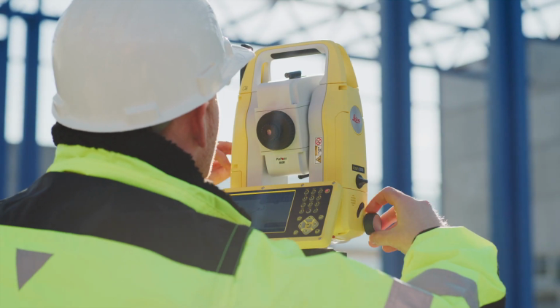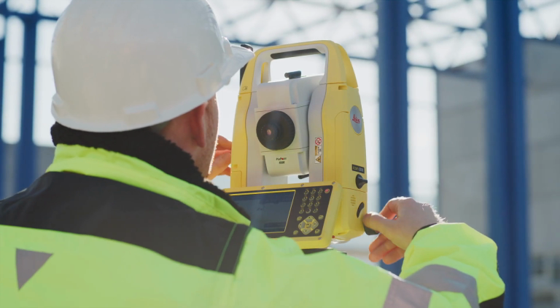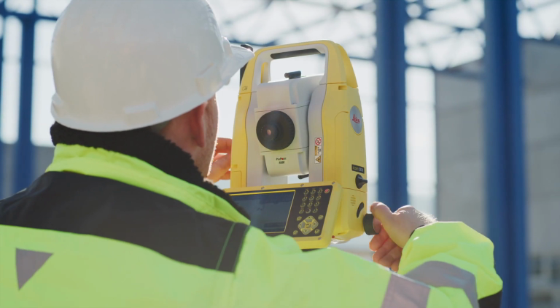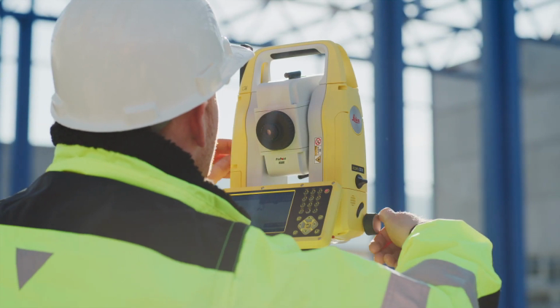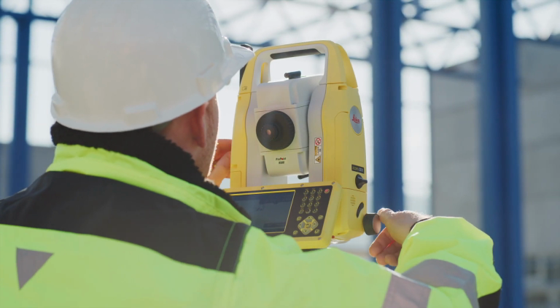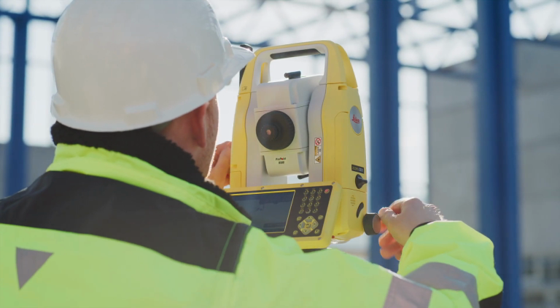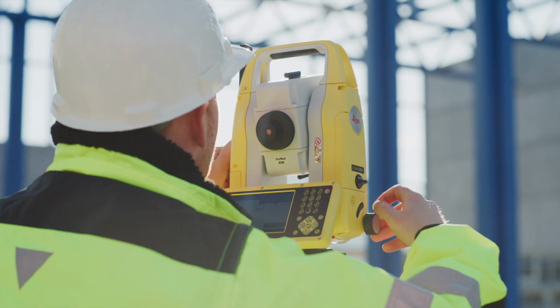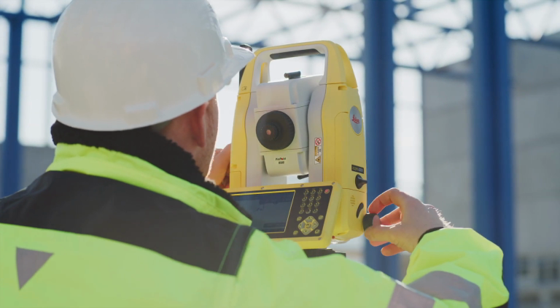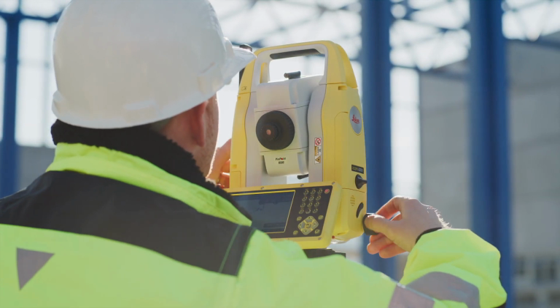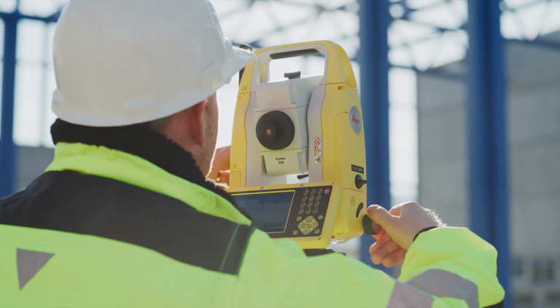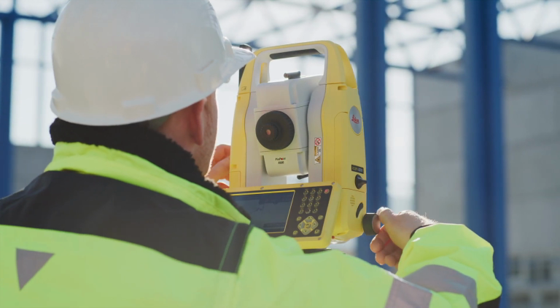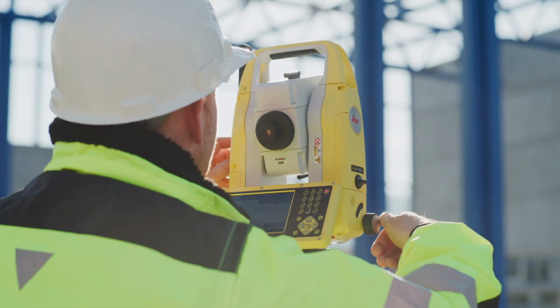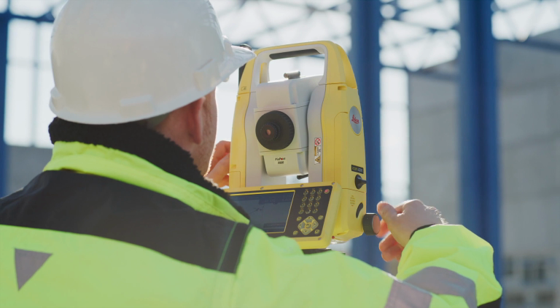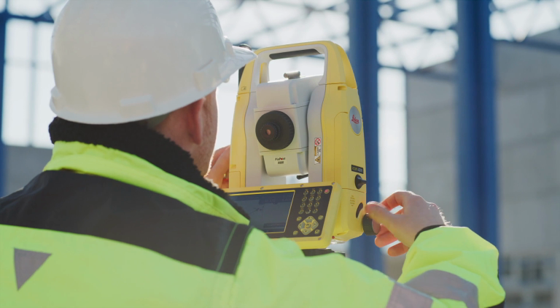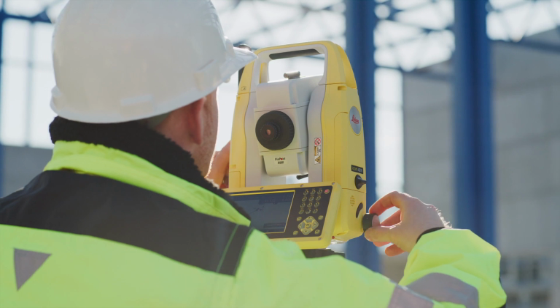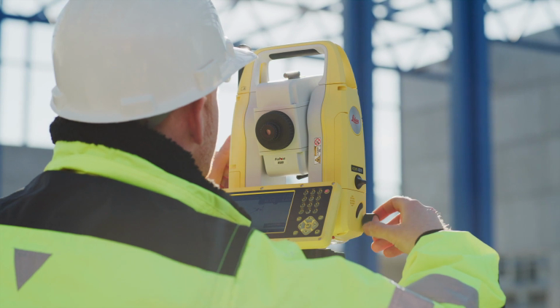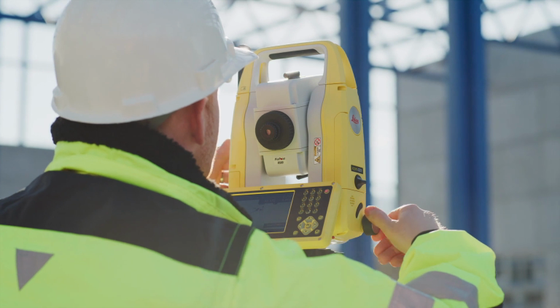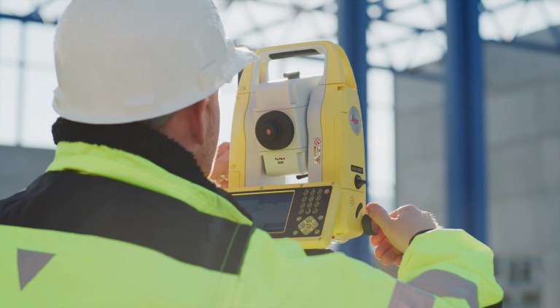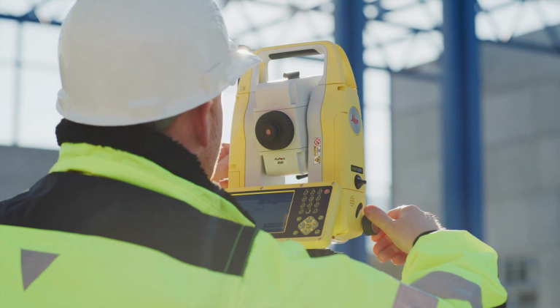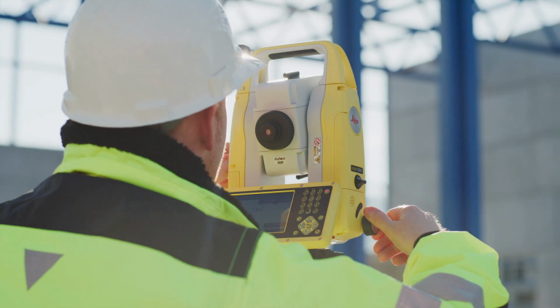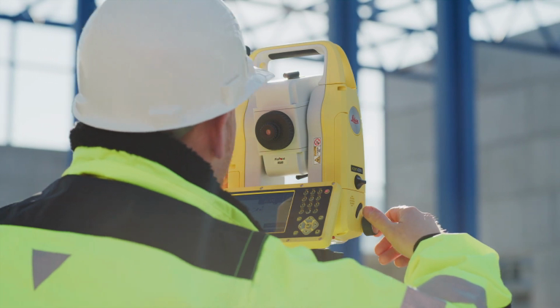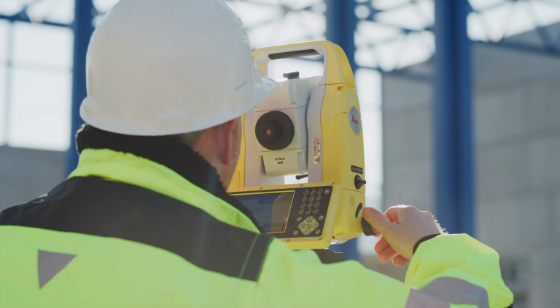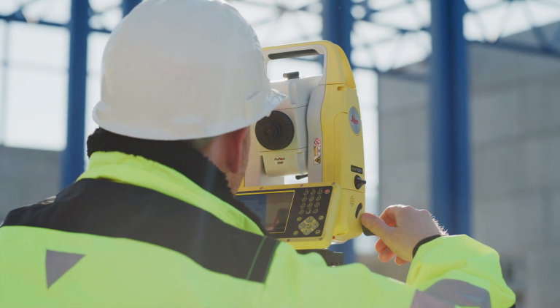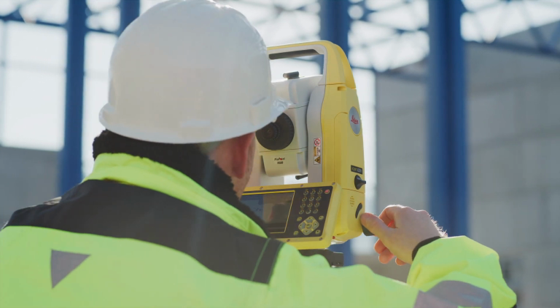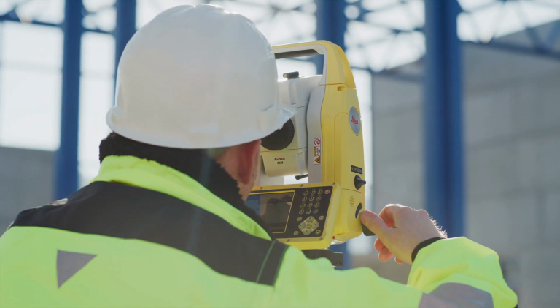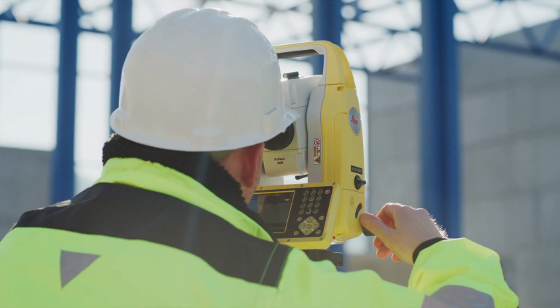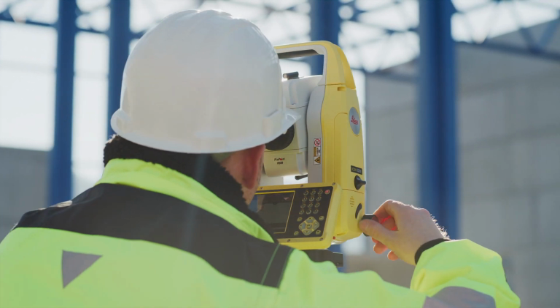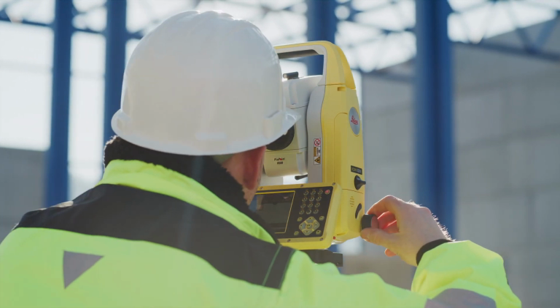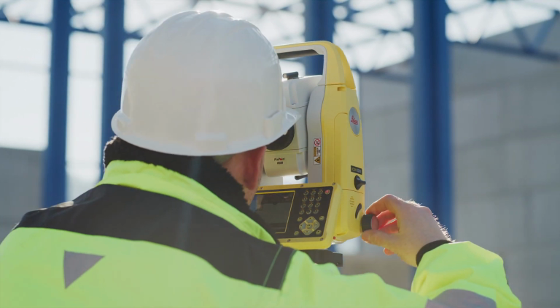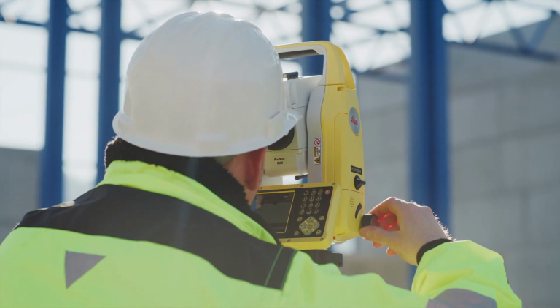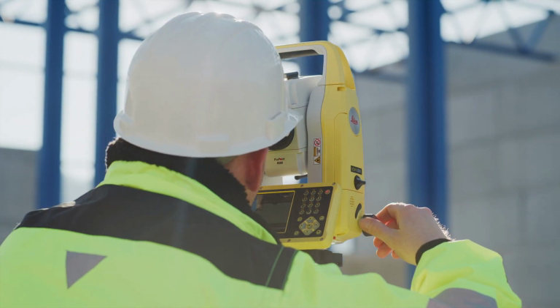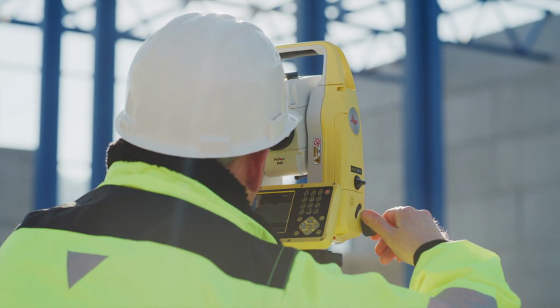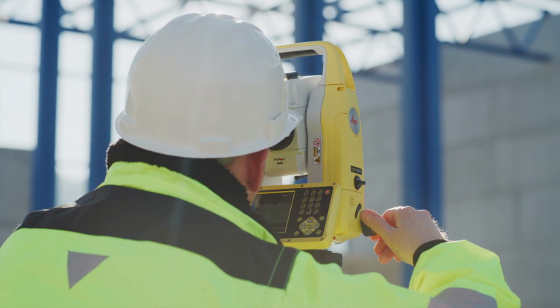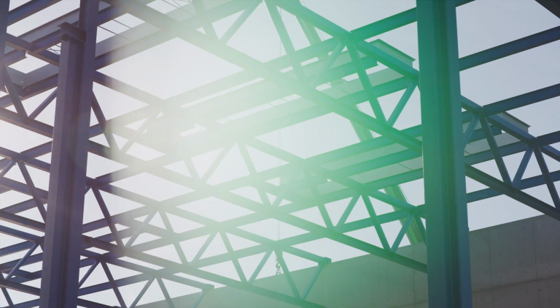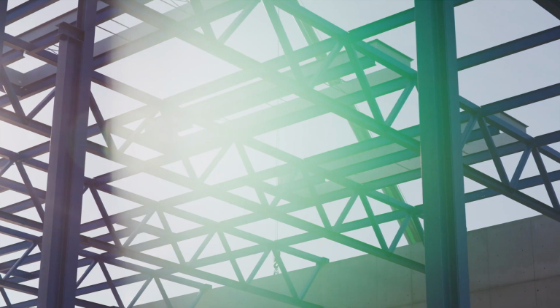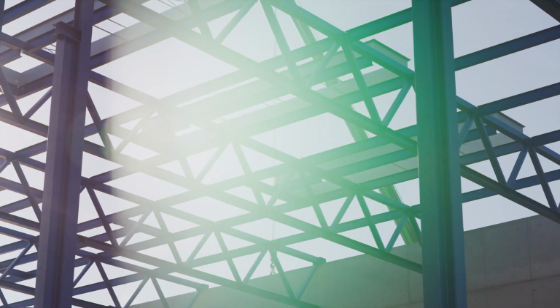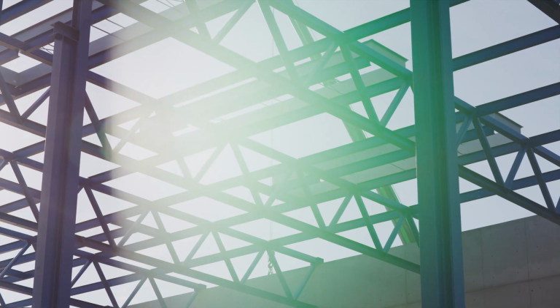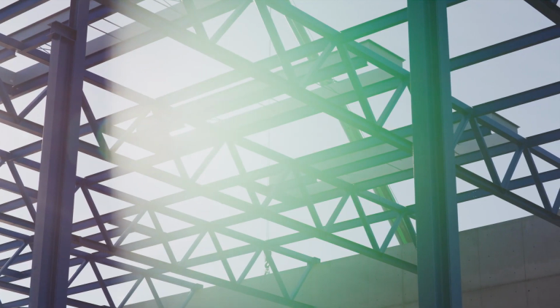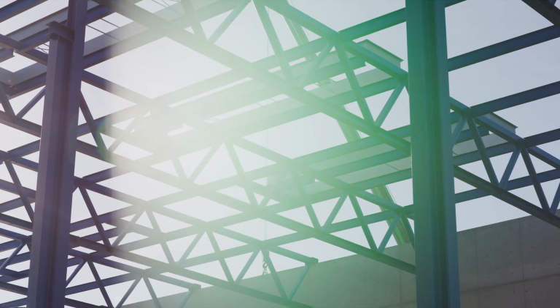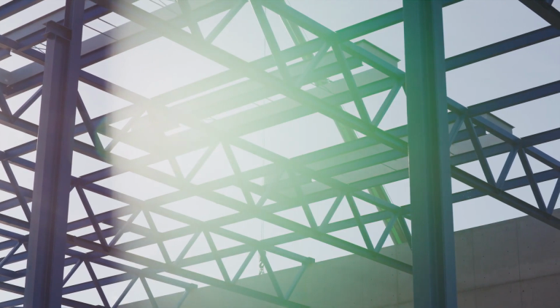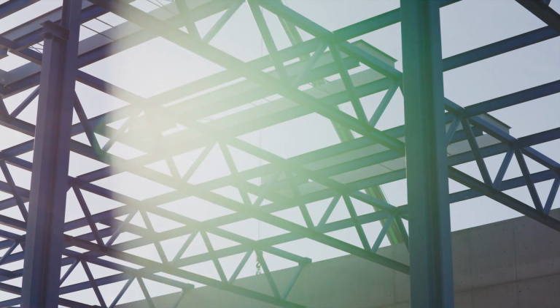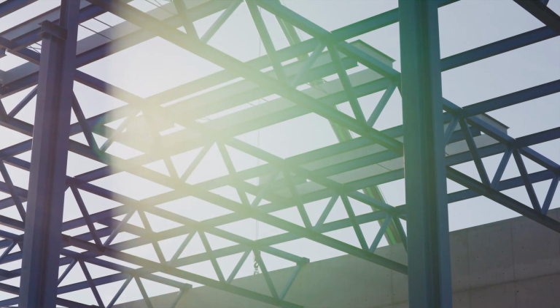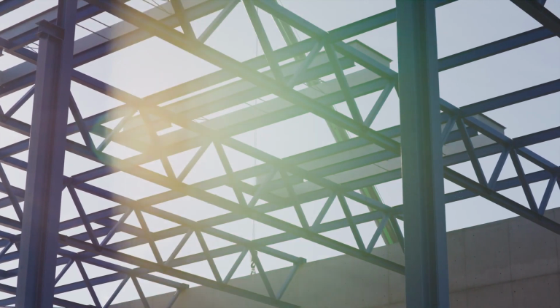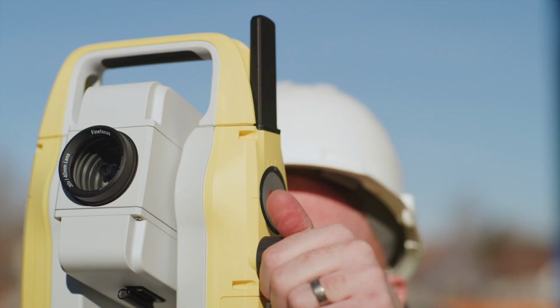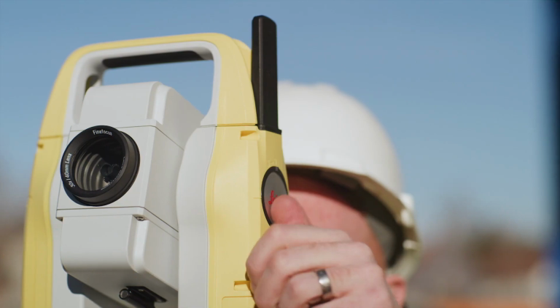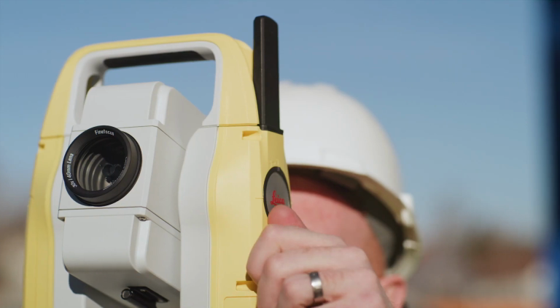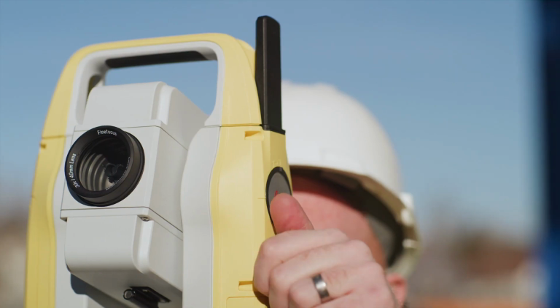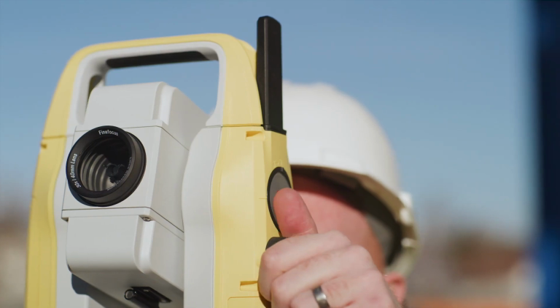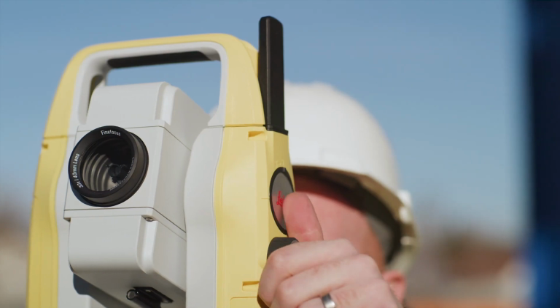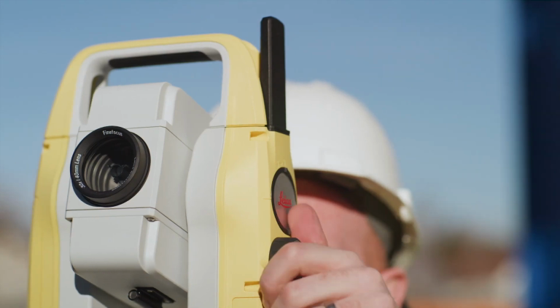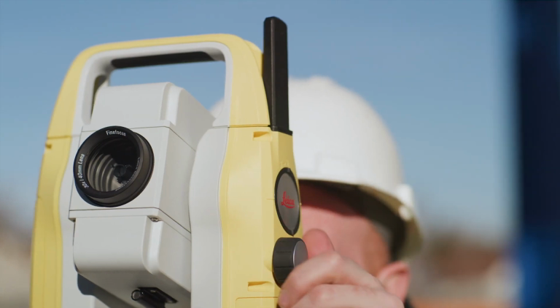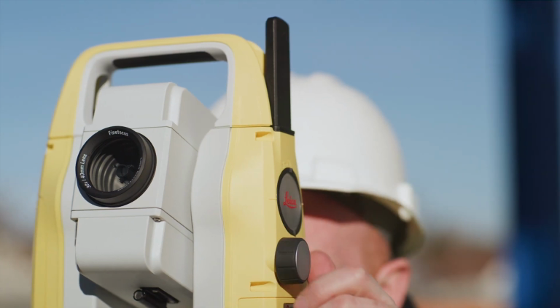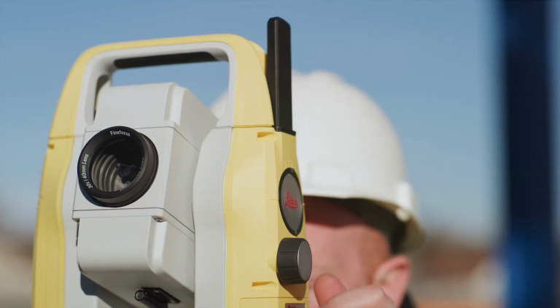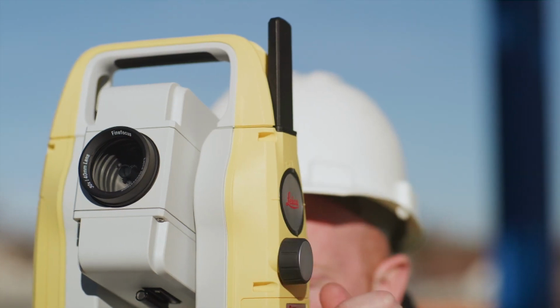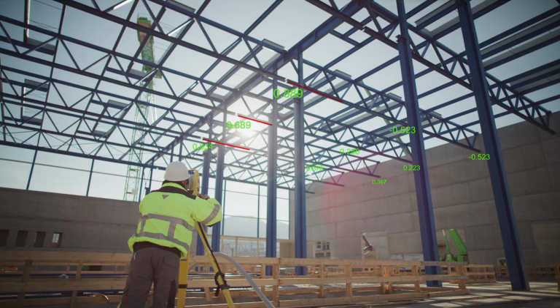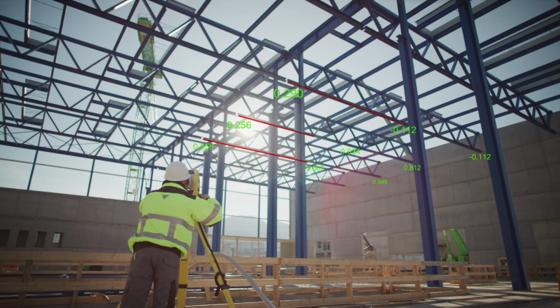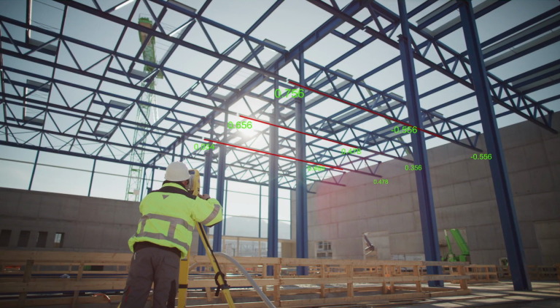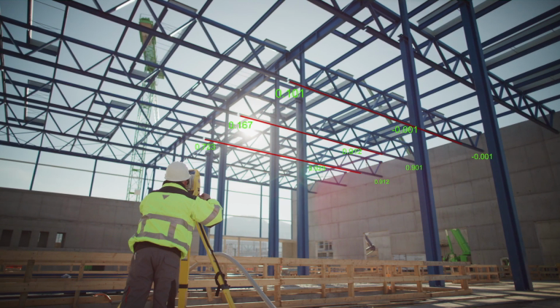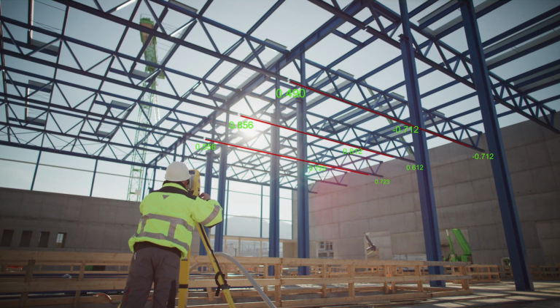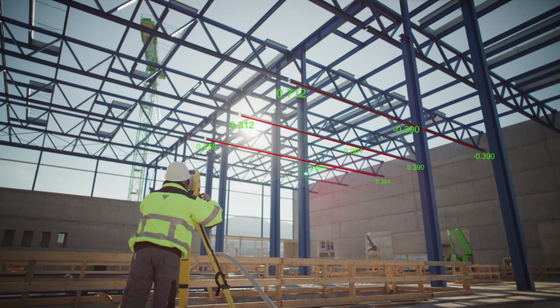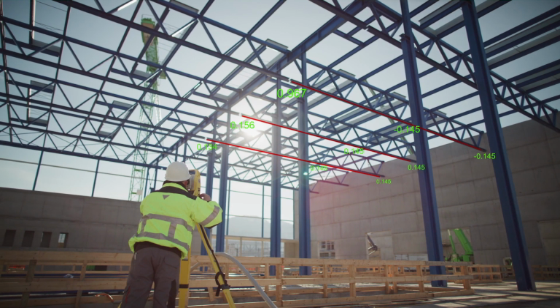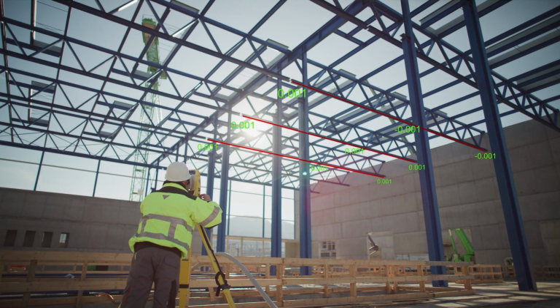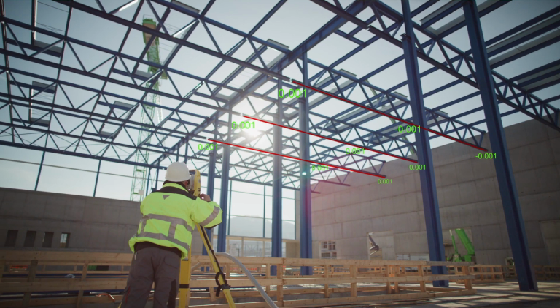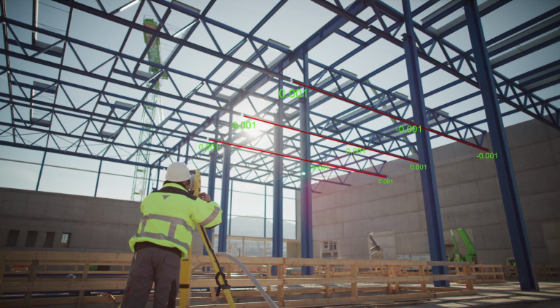Validate construction progress against design, including quick and accurate checks of structures from the safety of the ground.